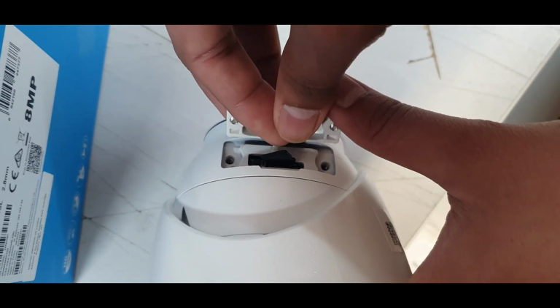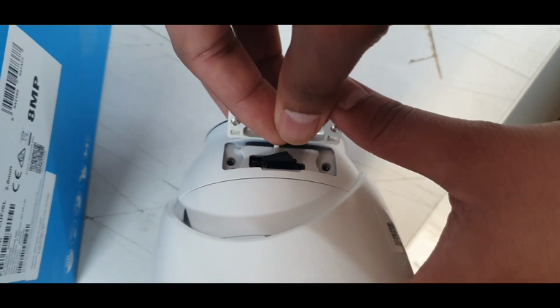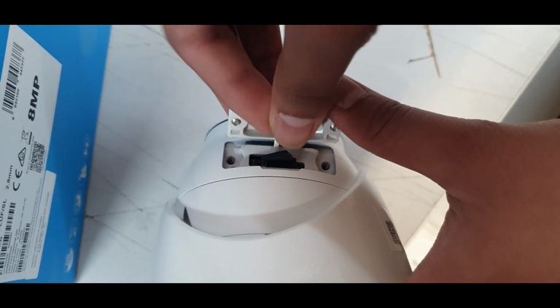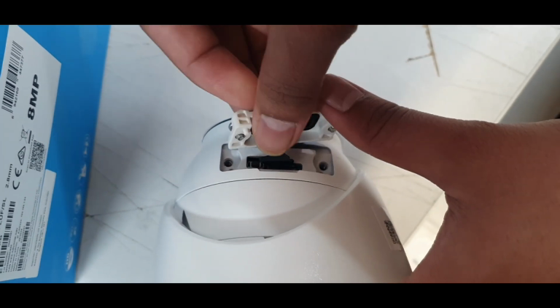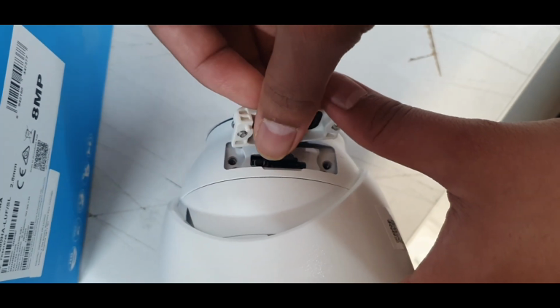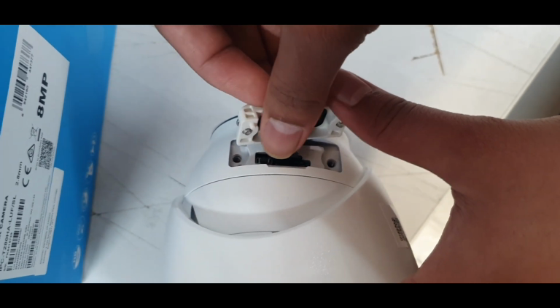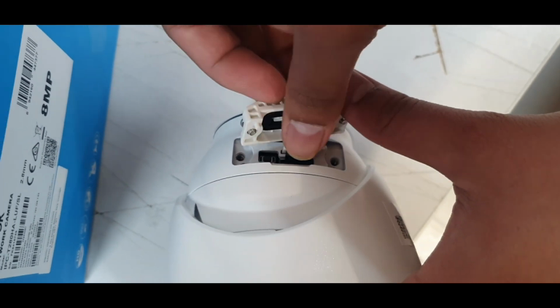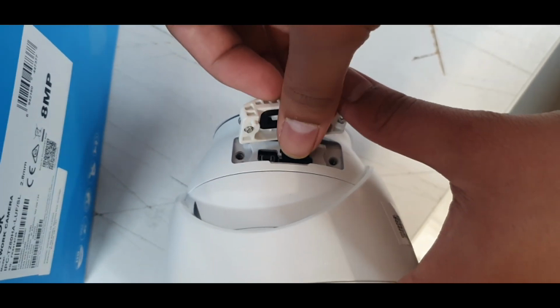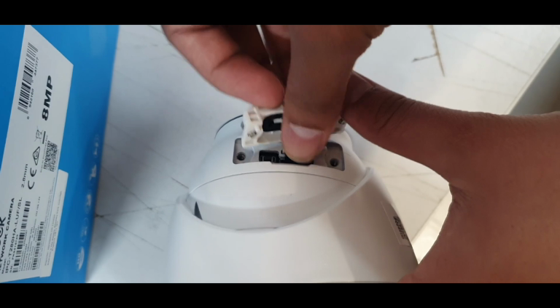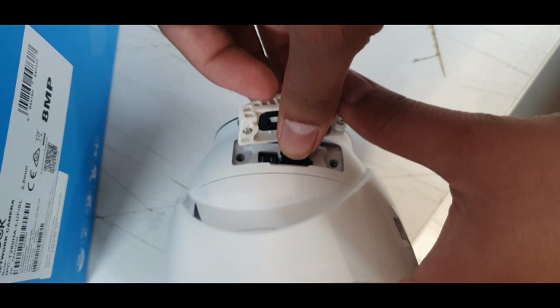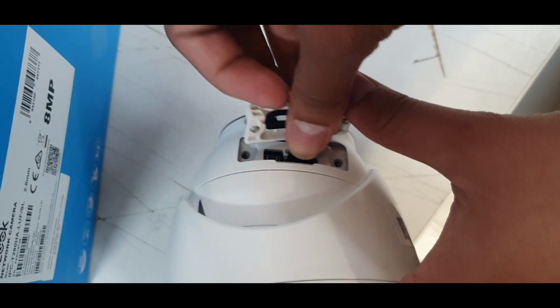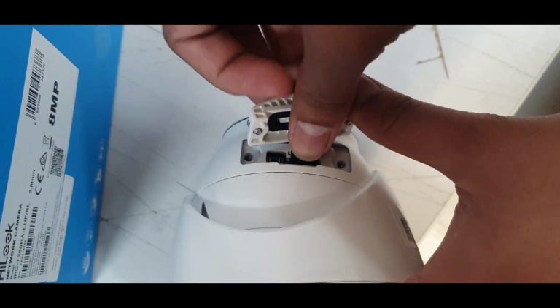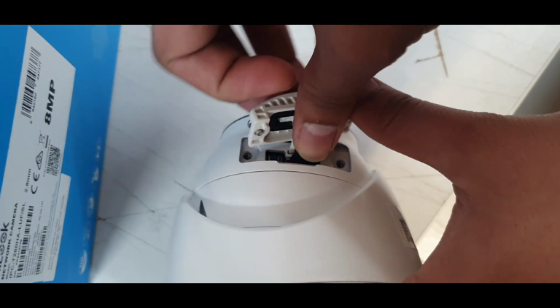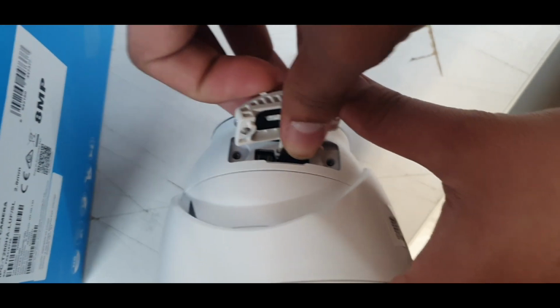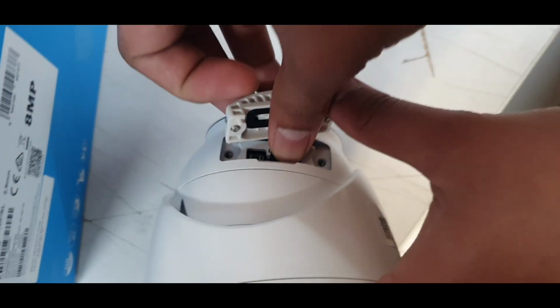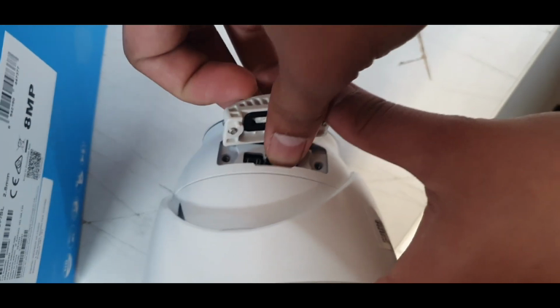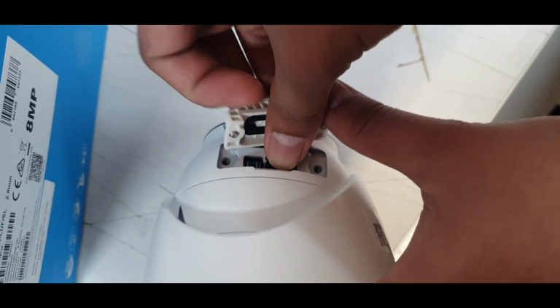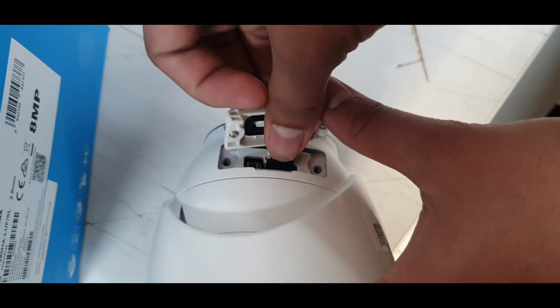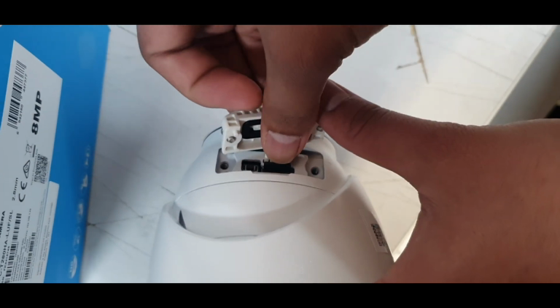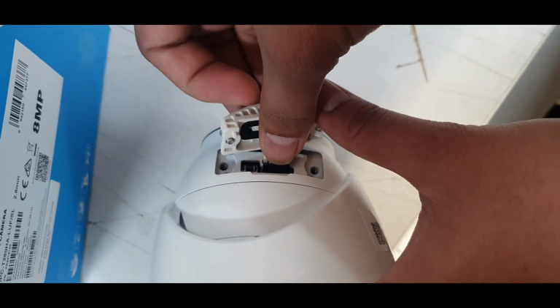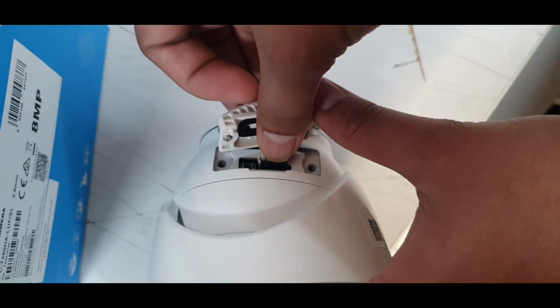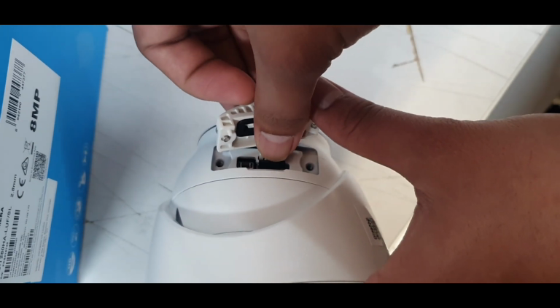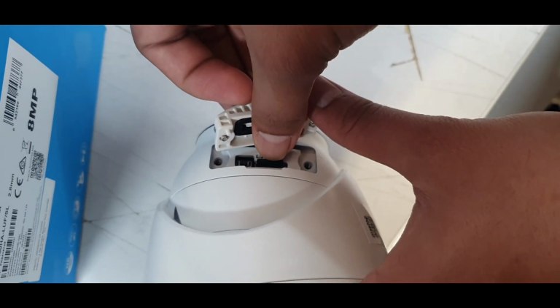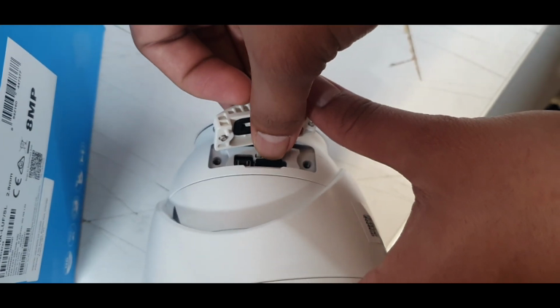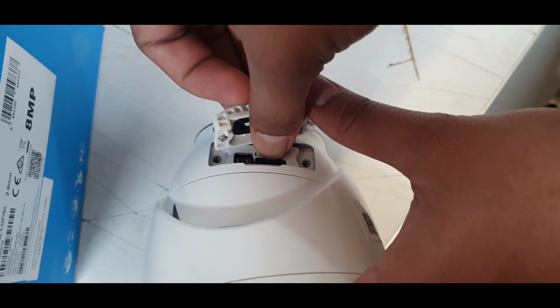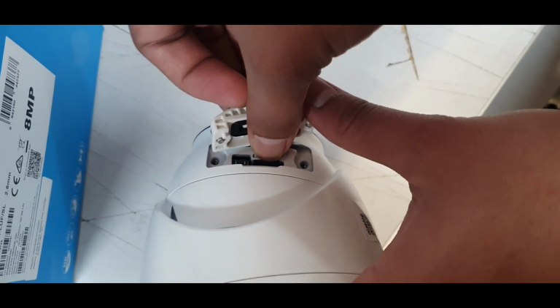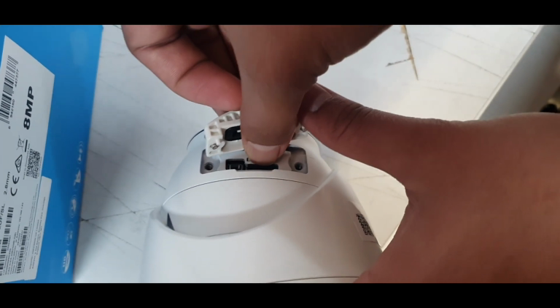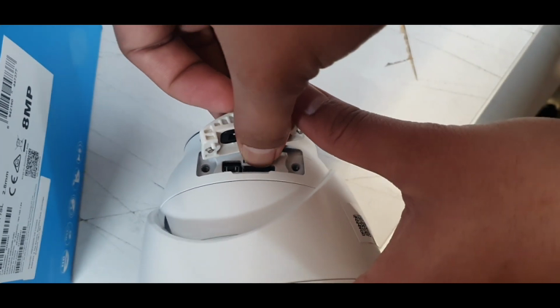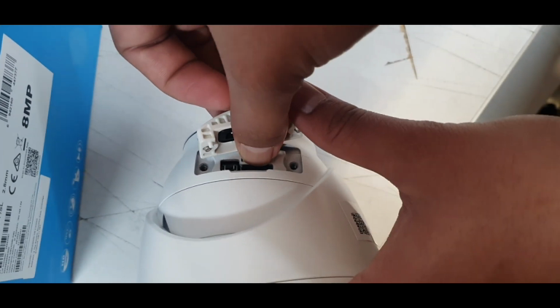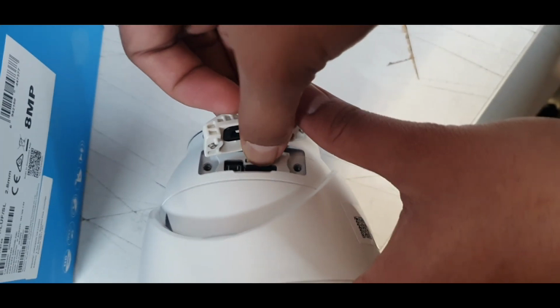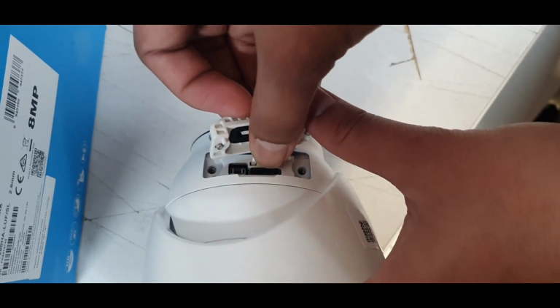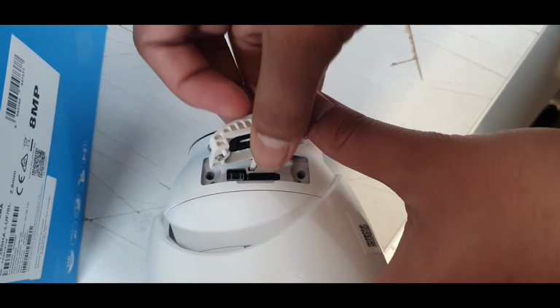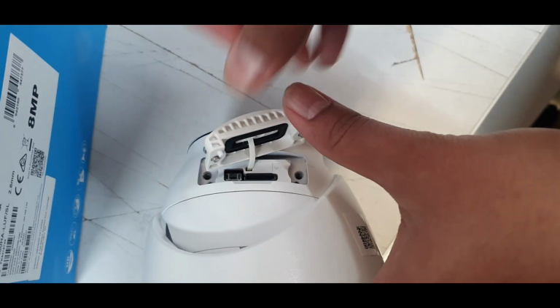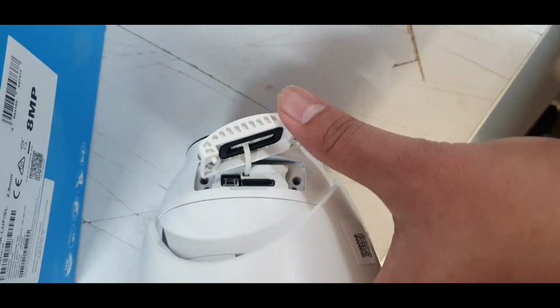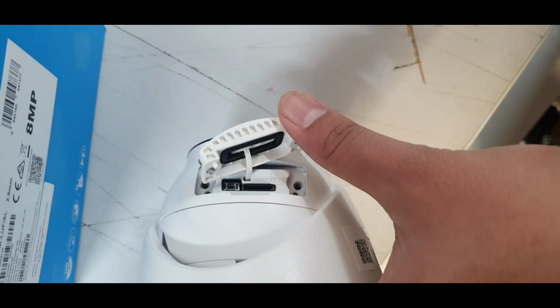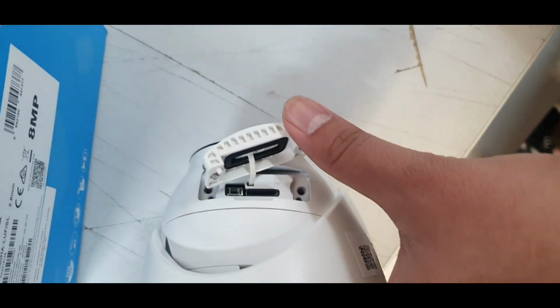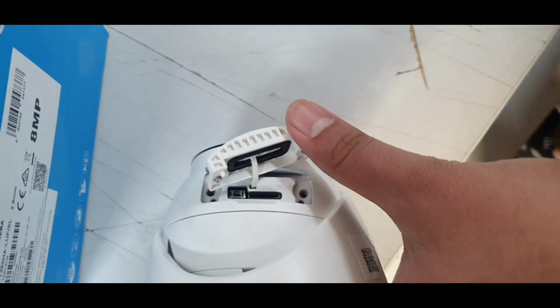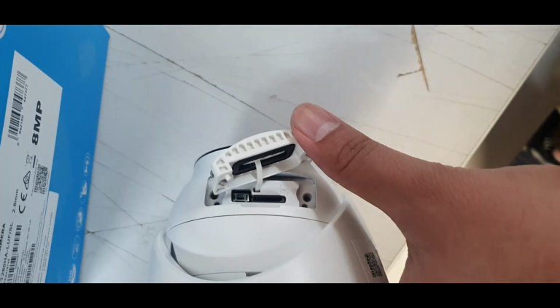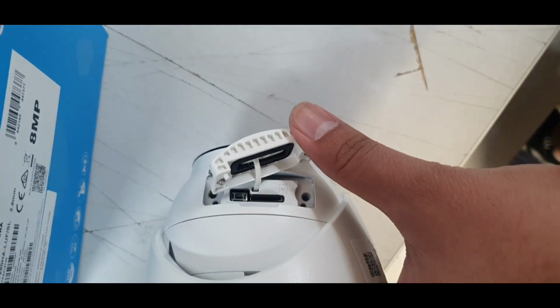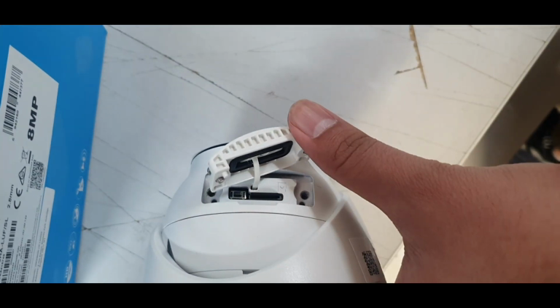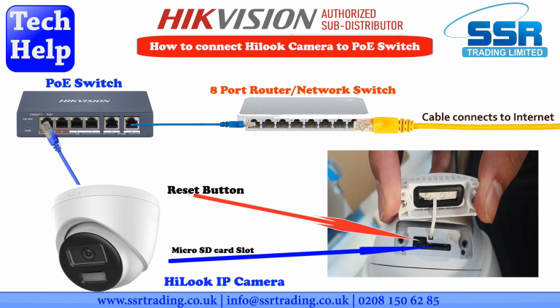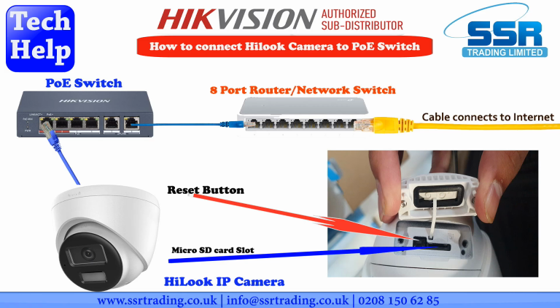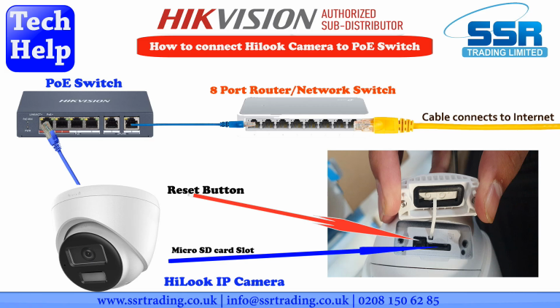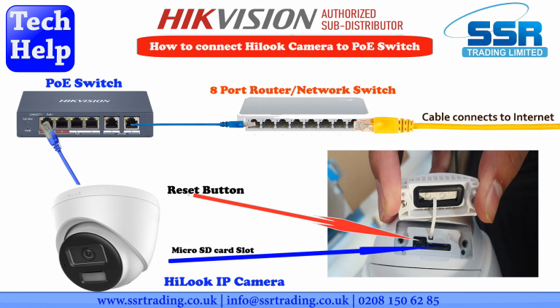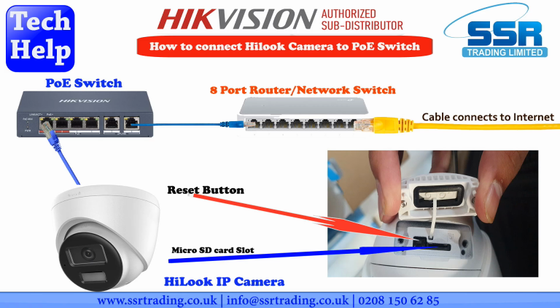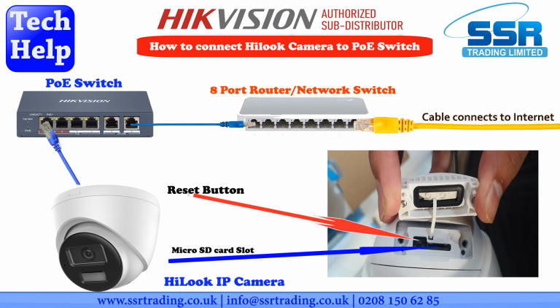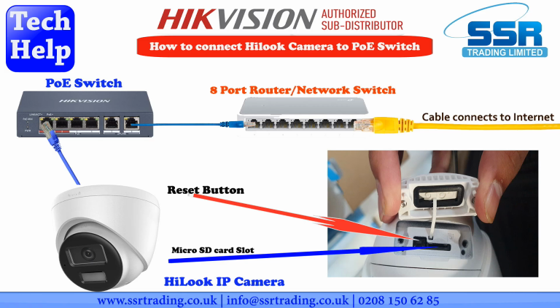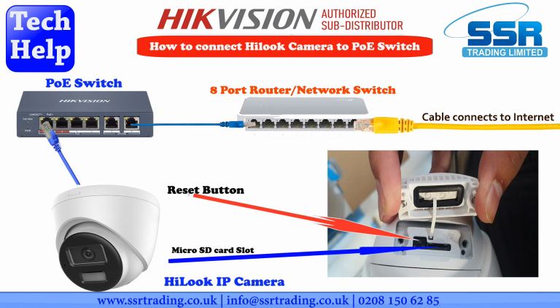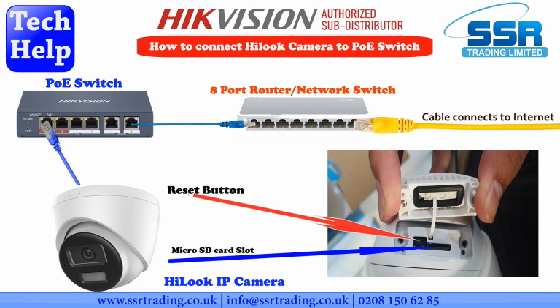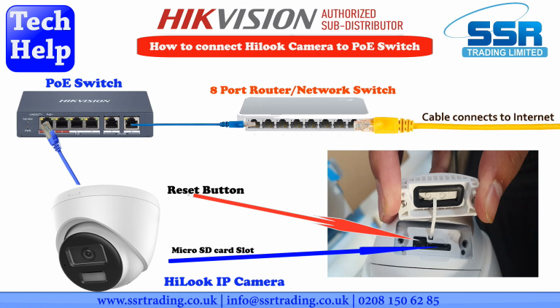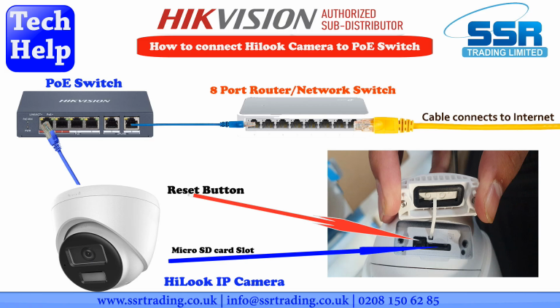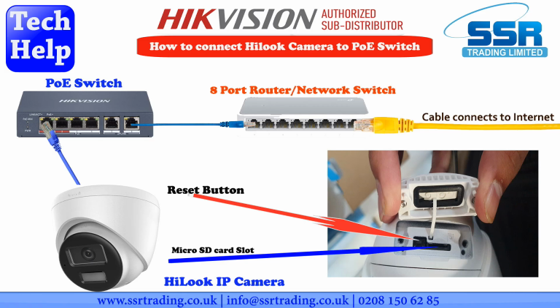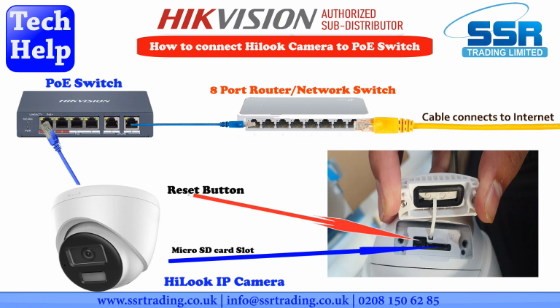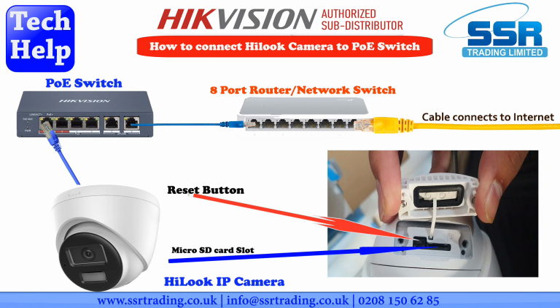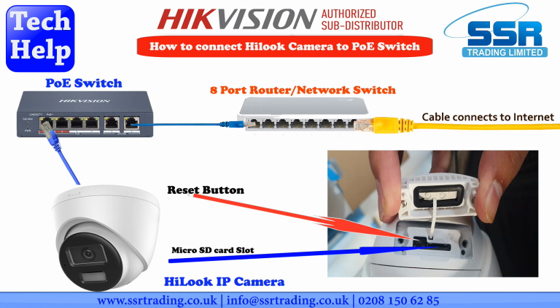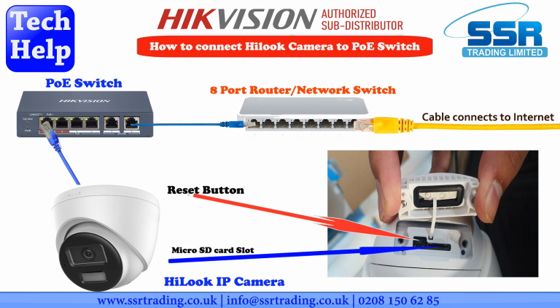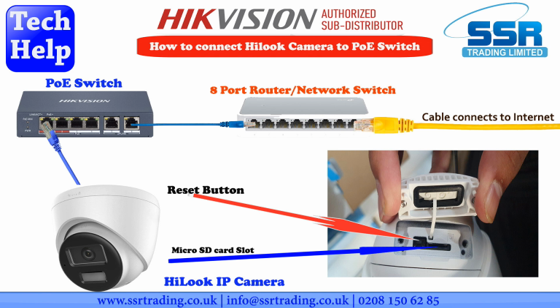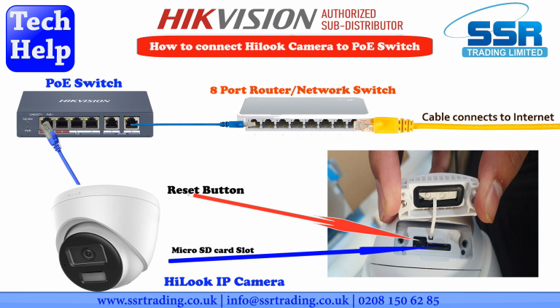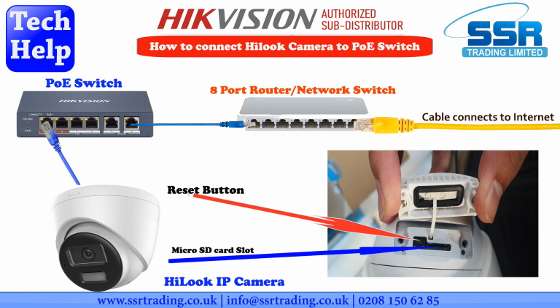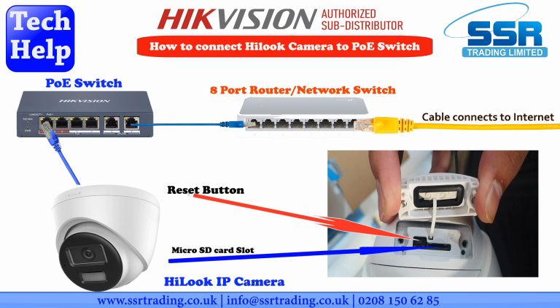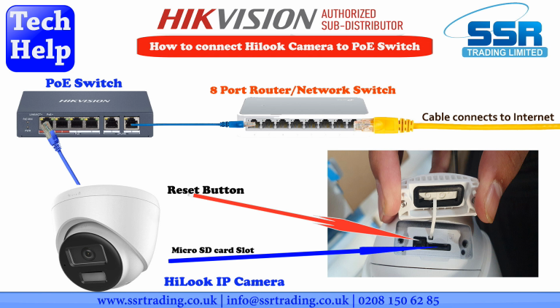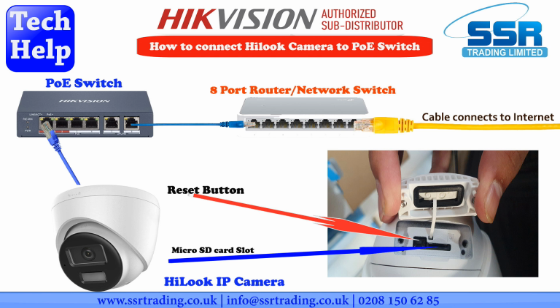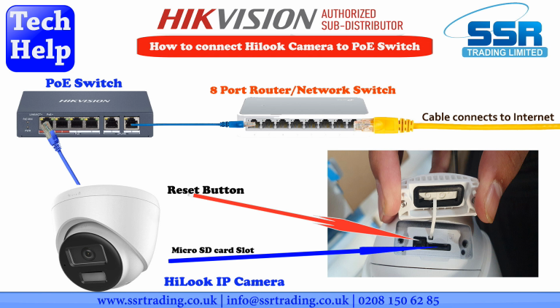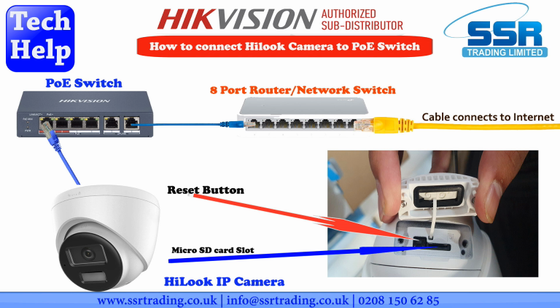Once we've inserted the micro SD card, I'll show you how to activate the camera using the SDP tool. That's all for now — we'll be back shortly.